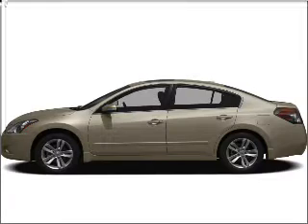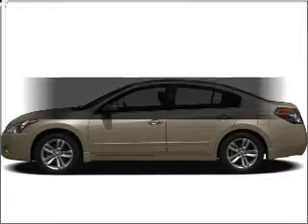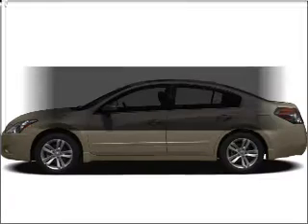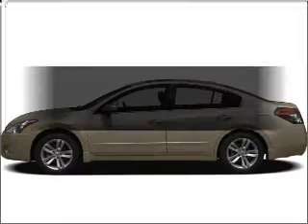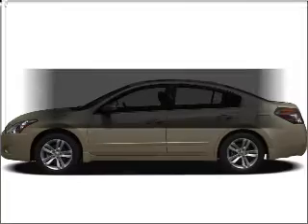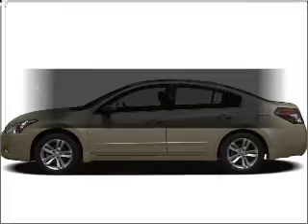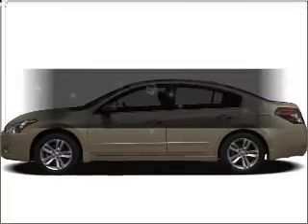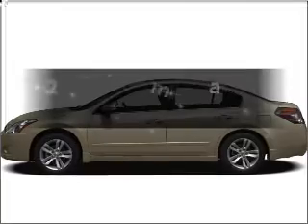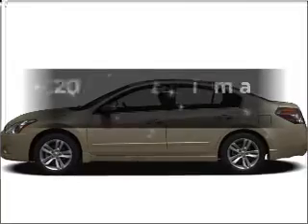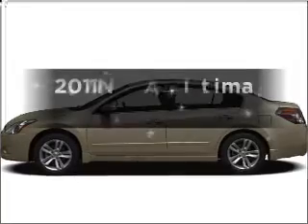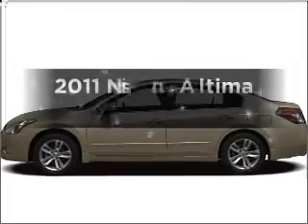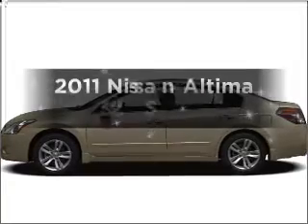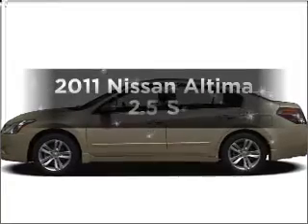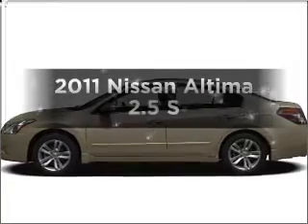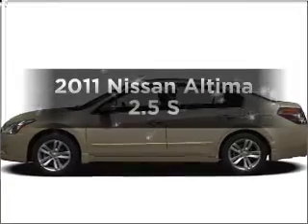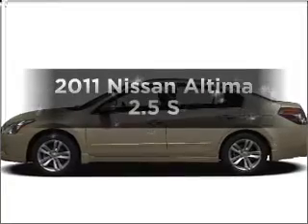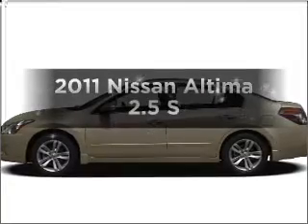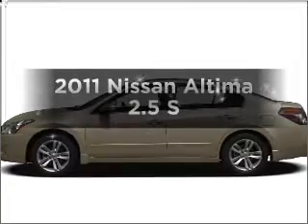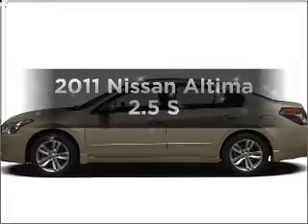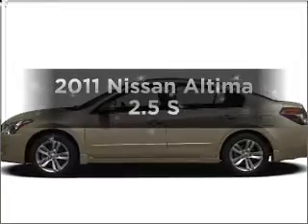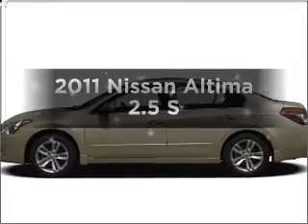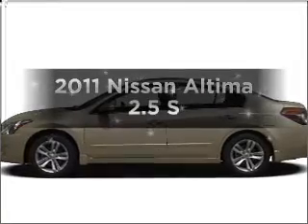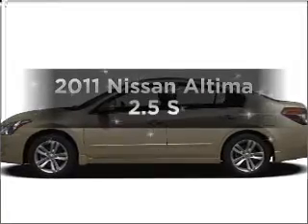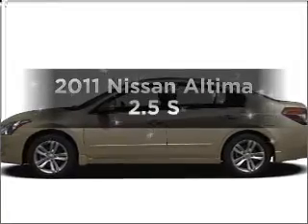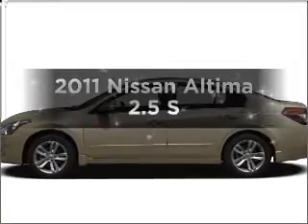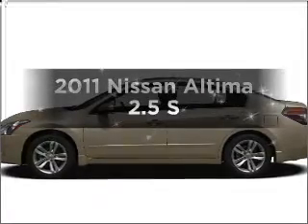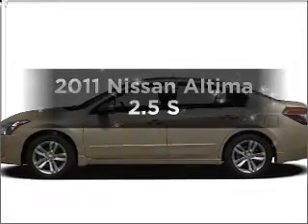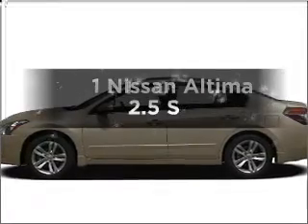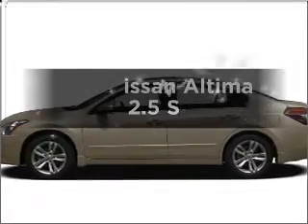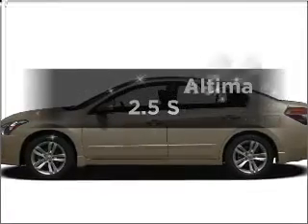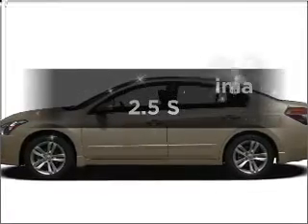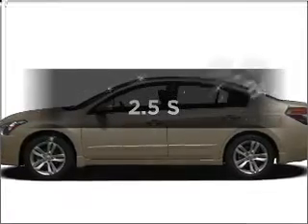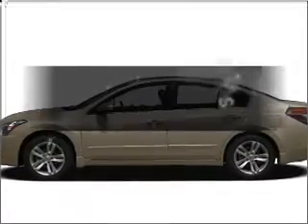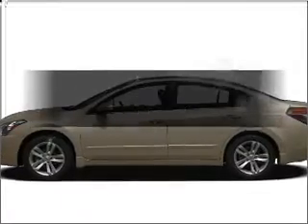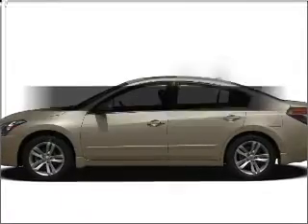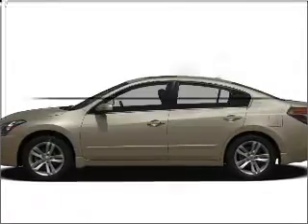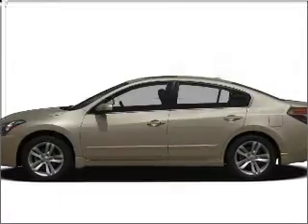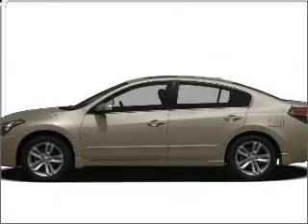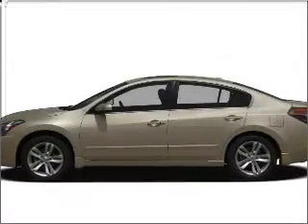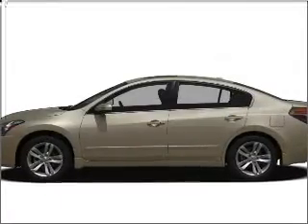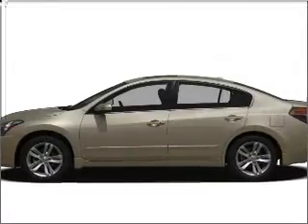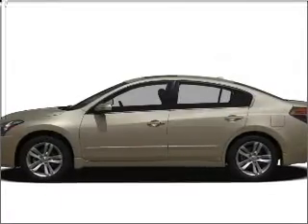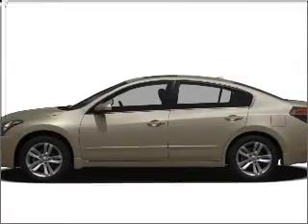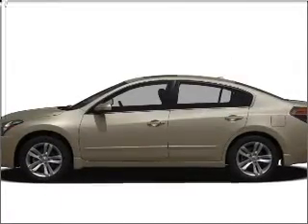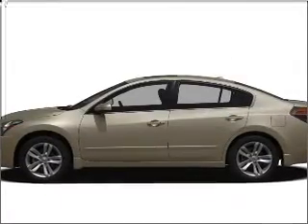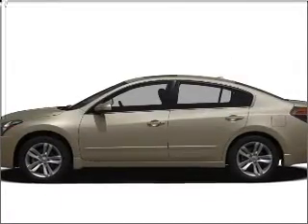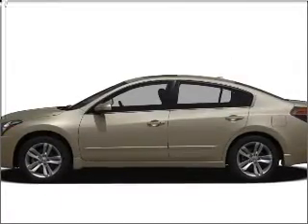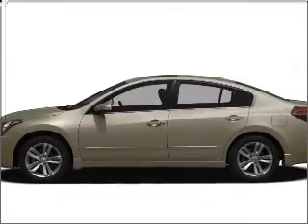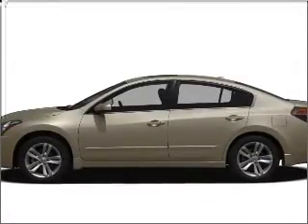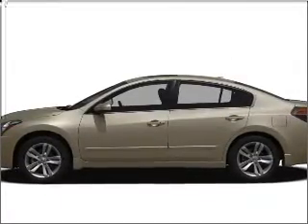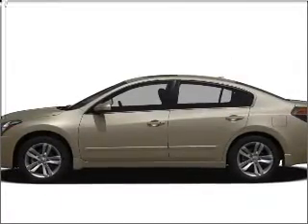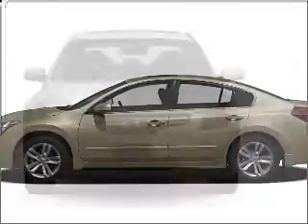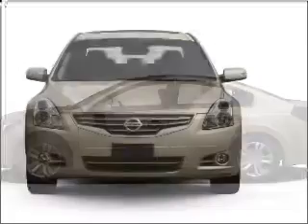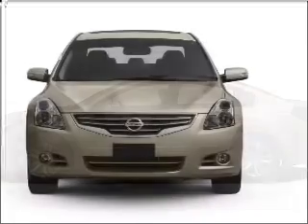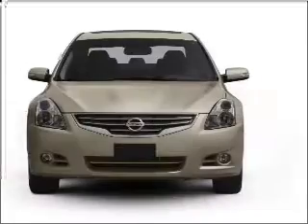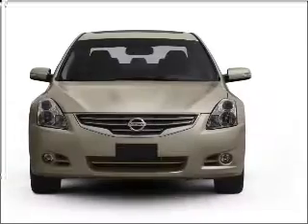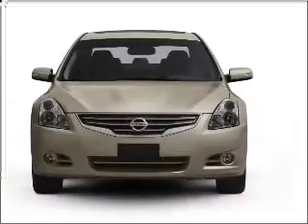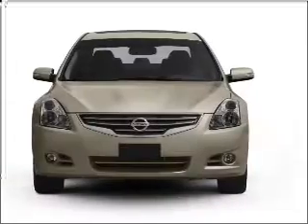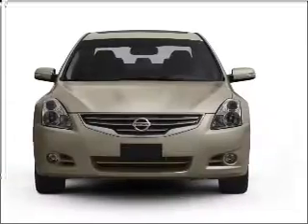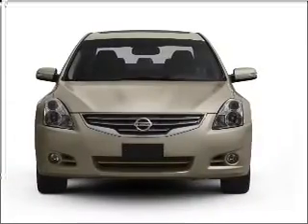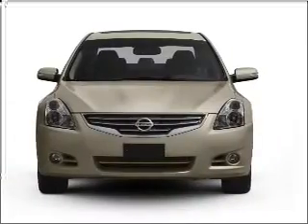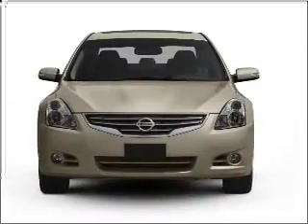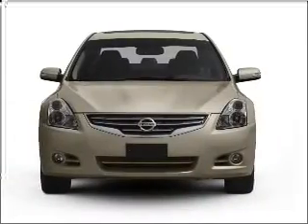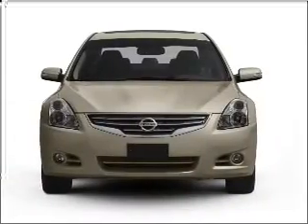Check out this 2011 Nissan Altima. Travel the roads in style and comfort in this great vehicle.